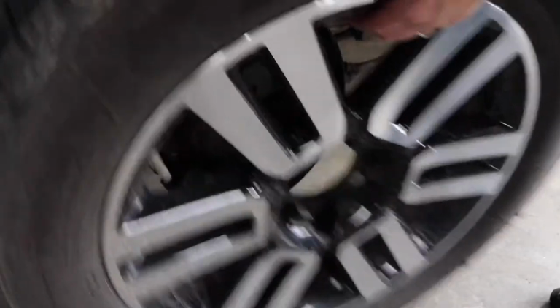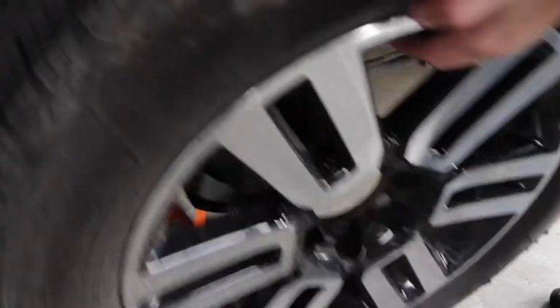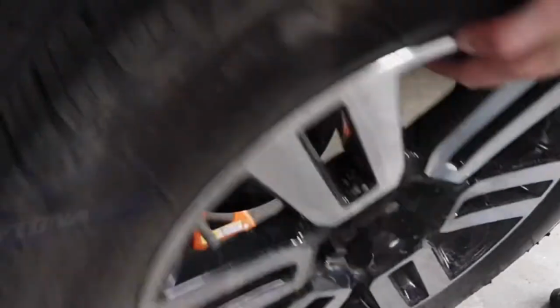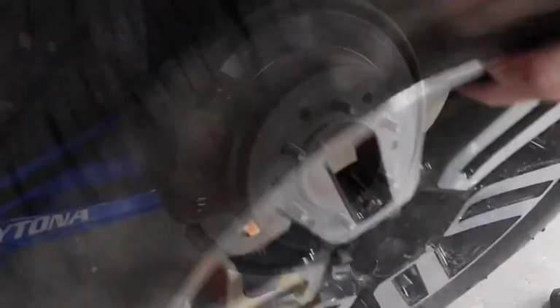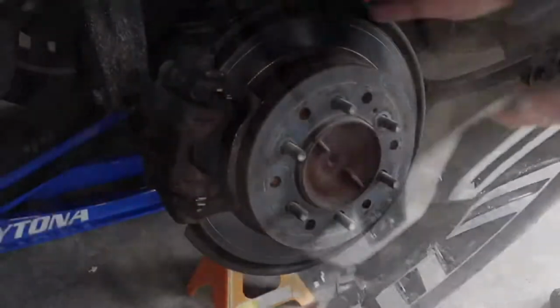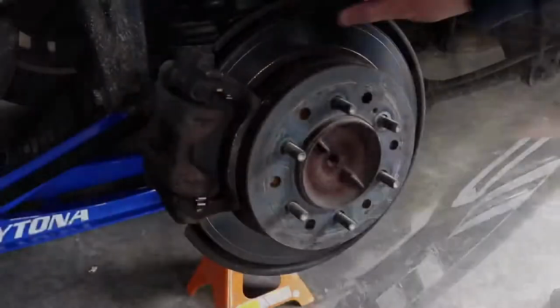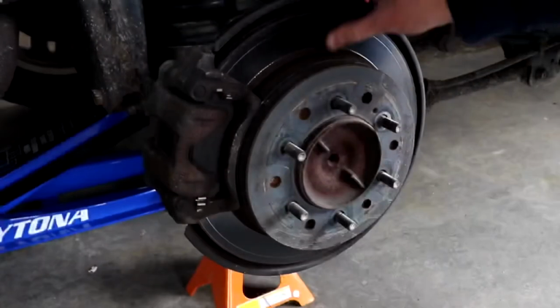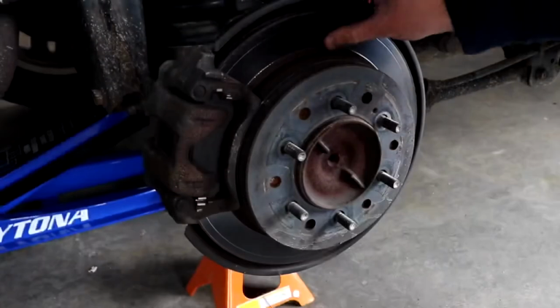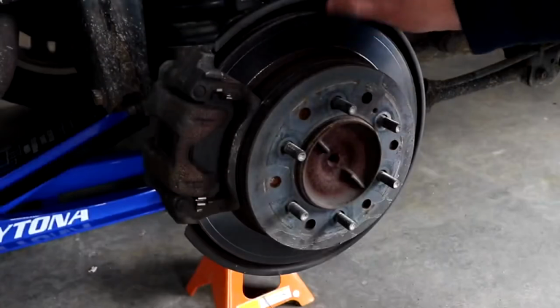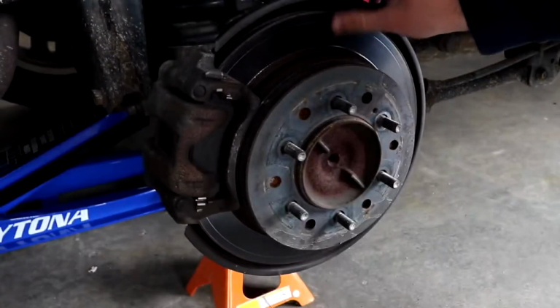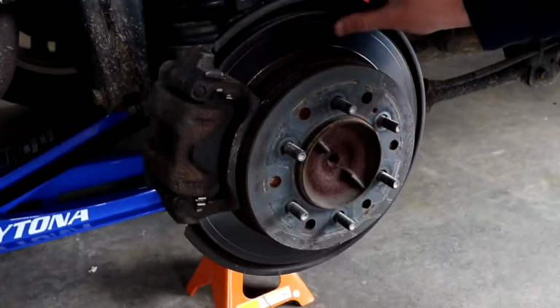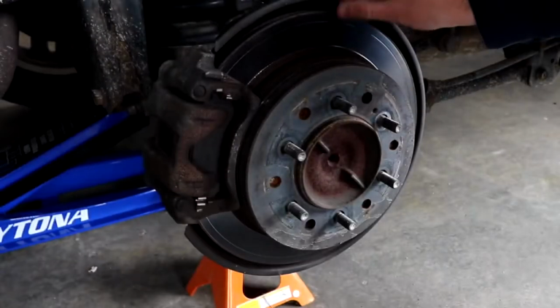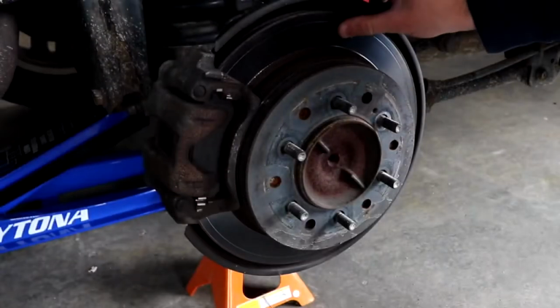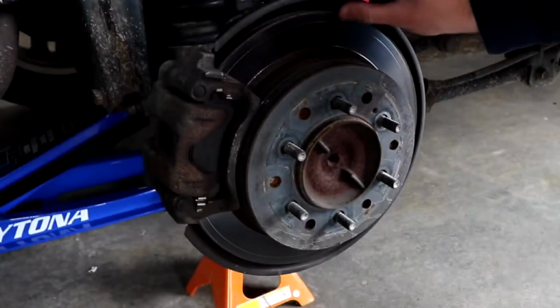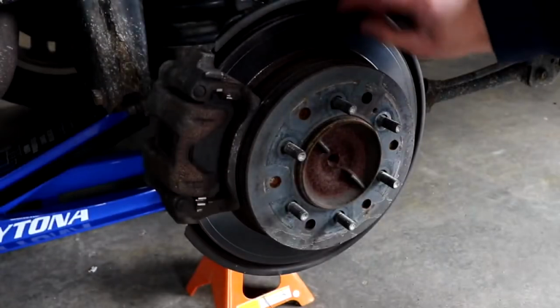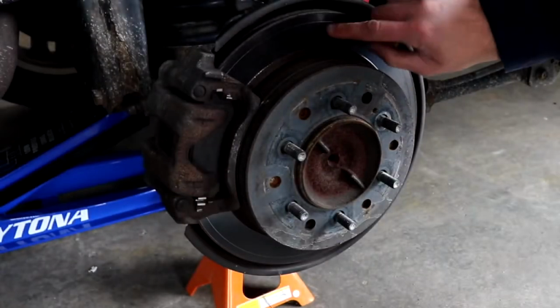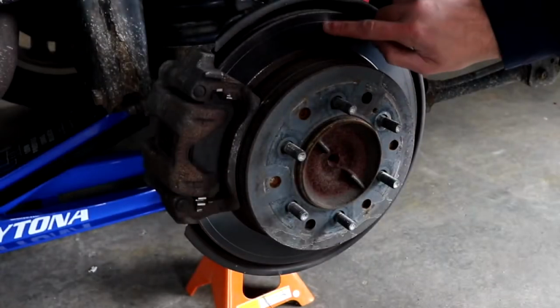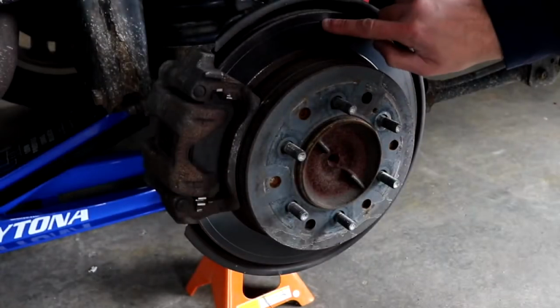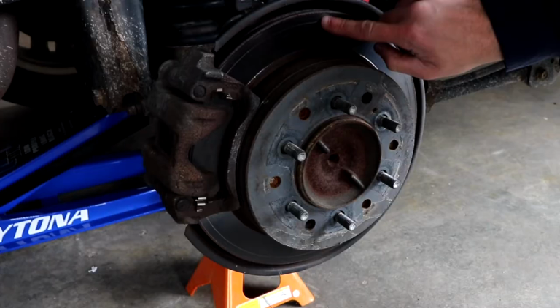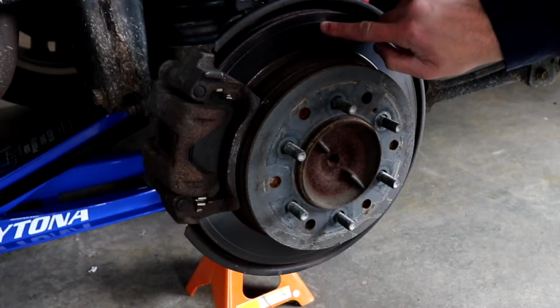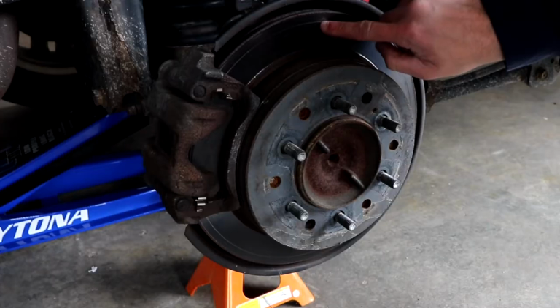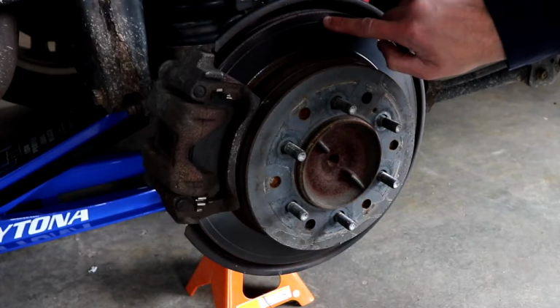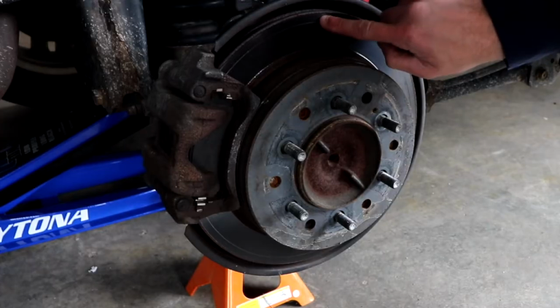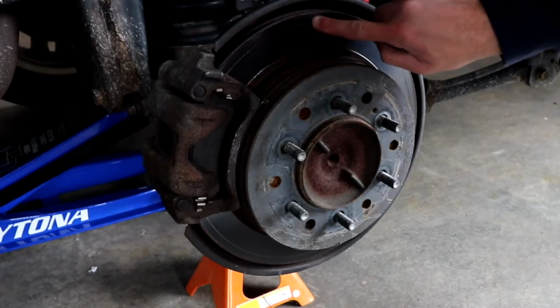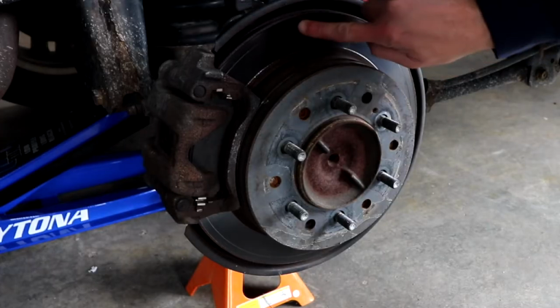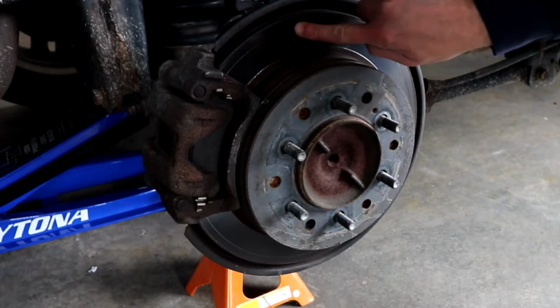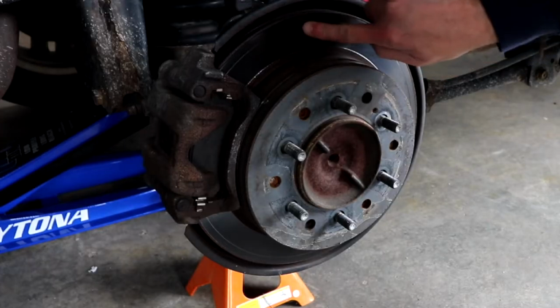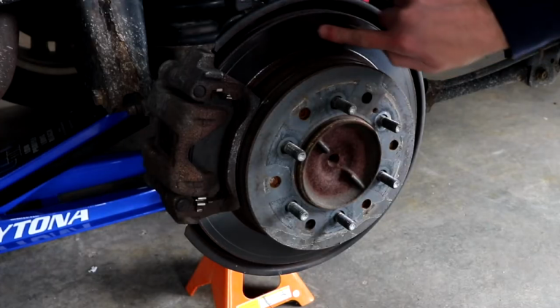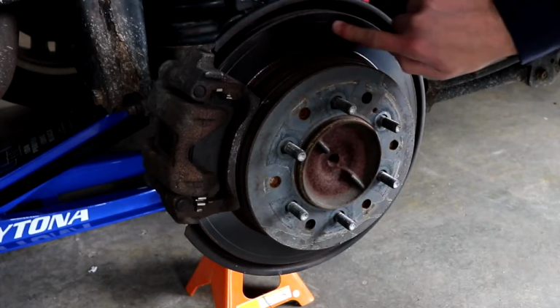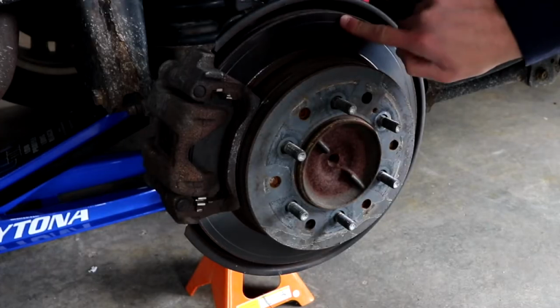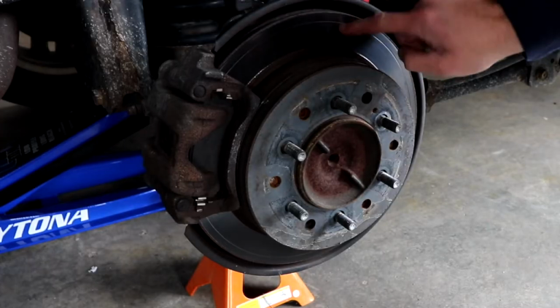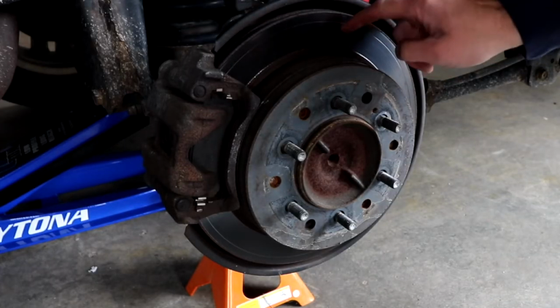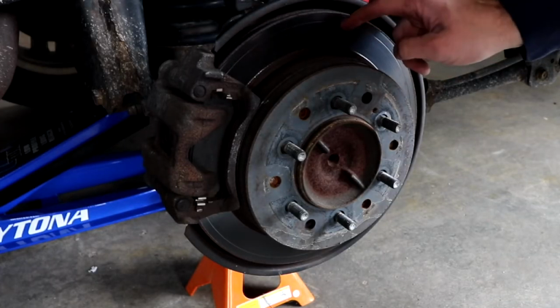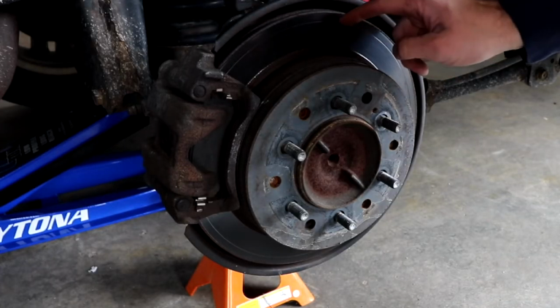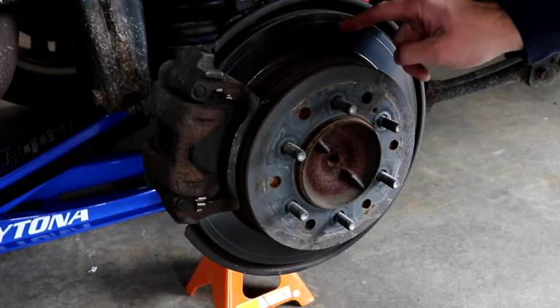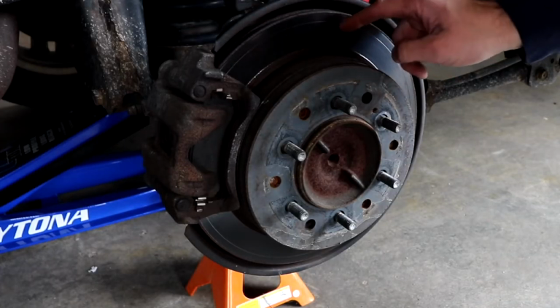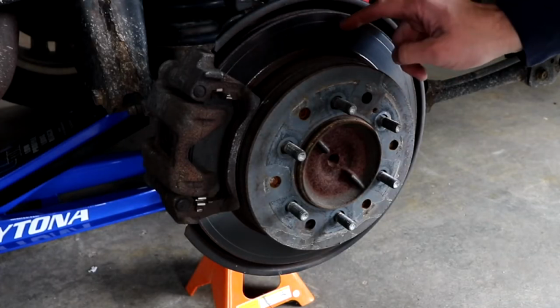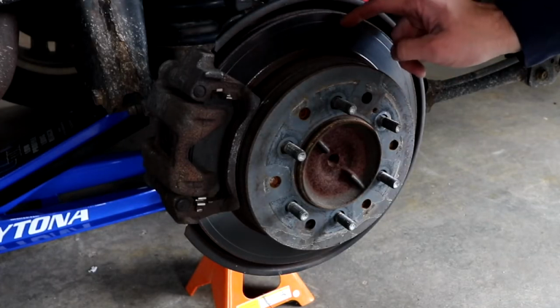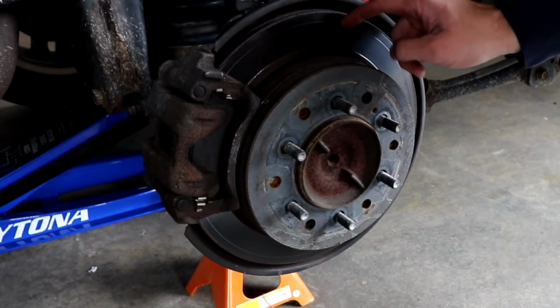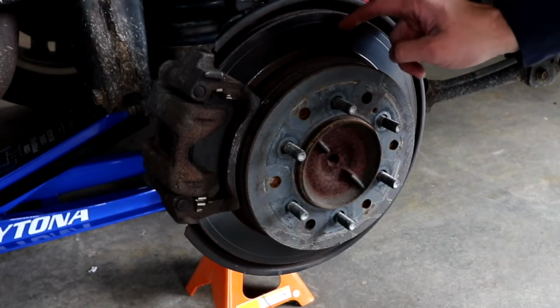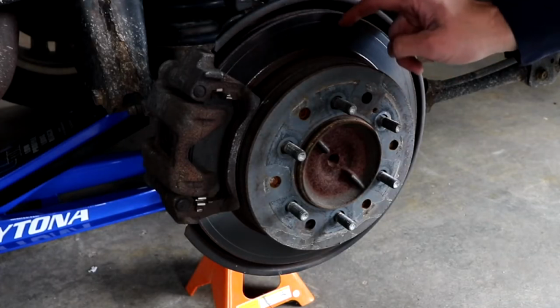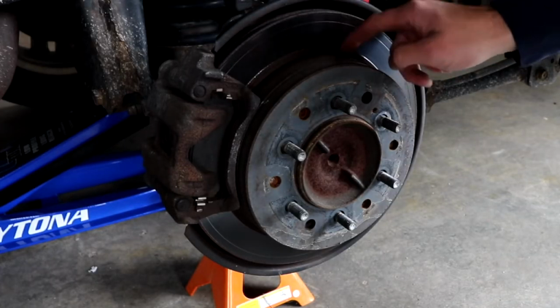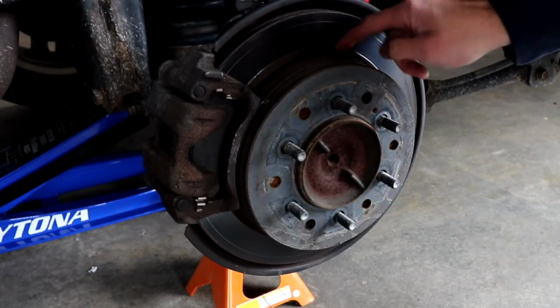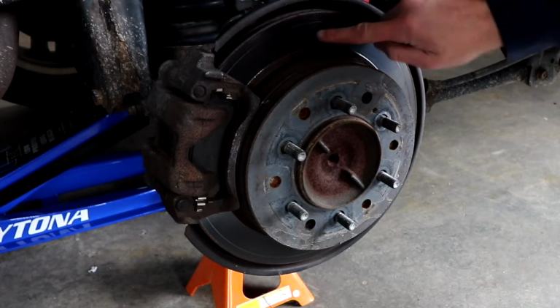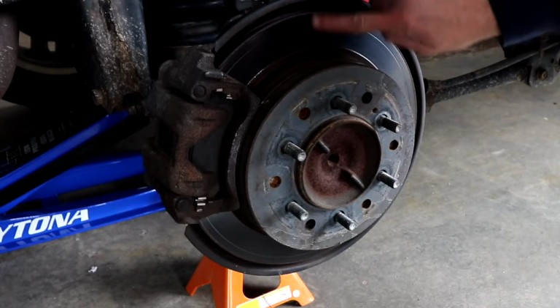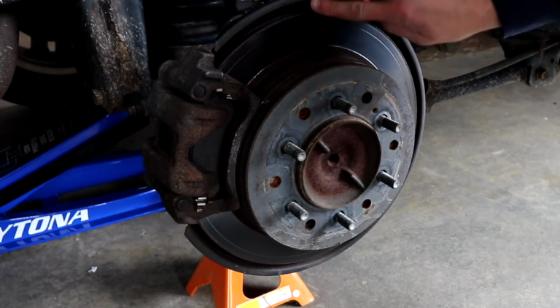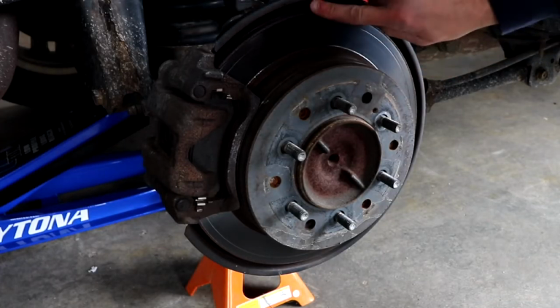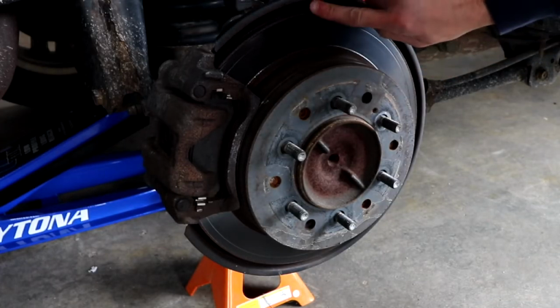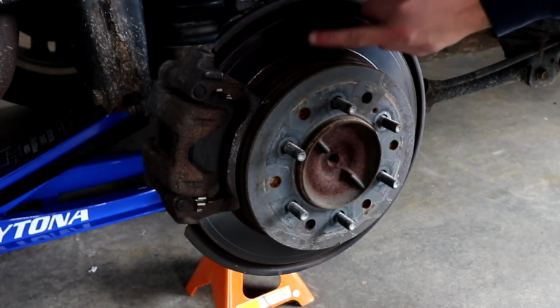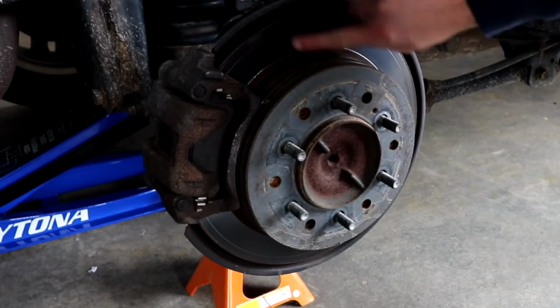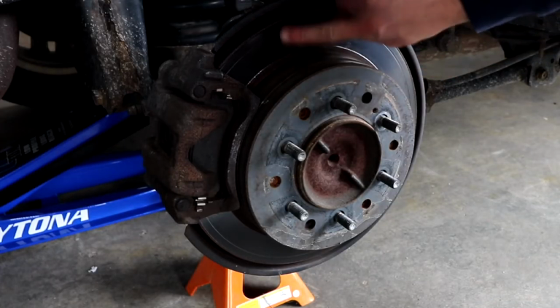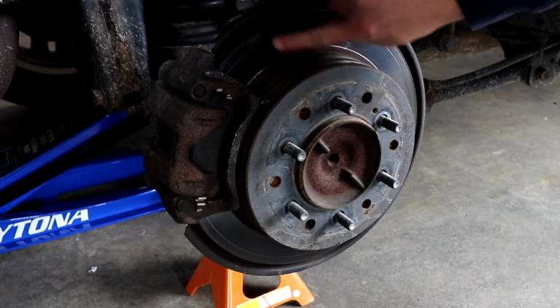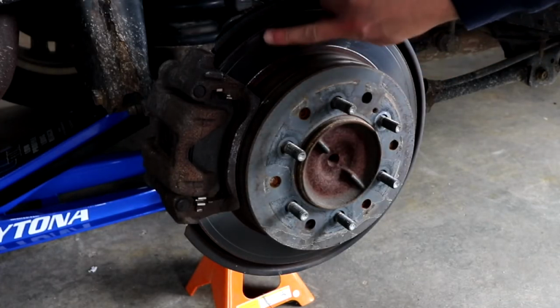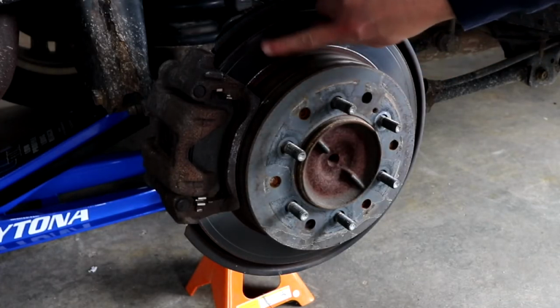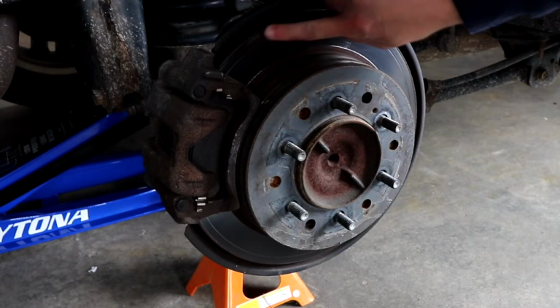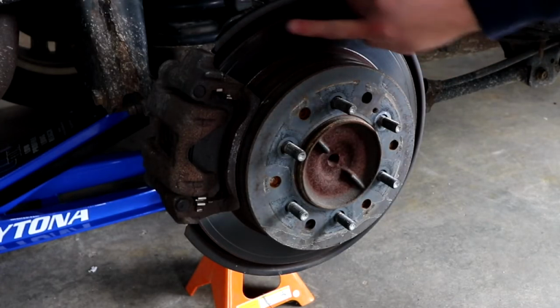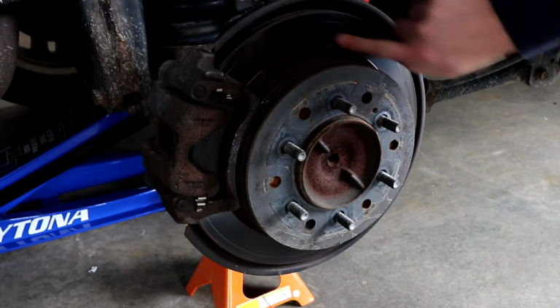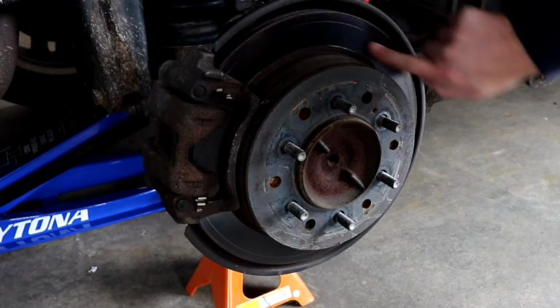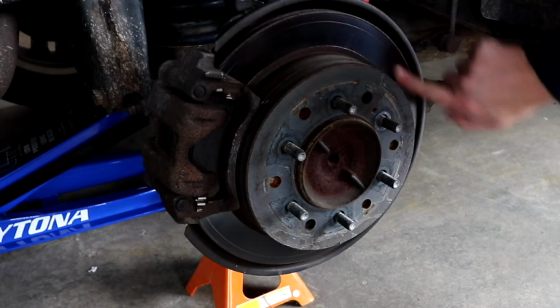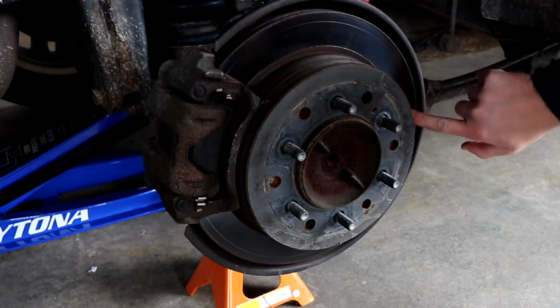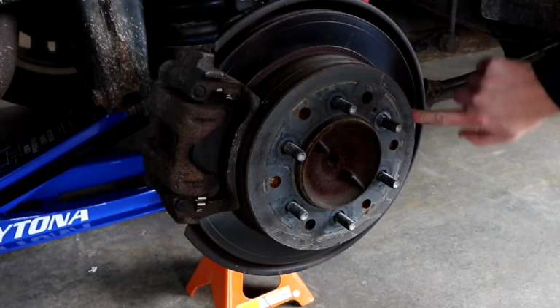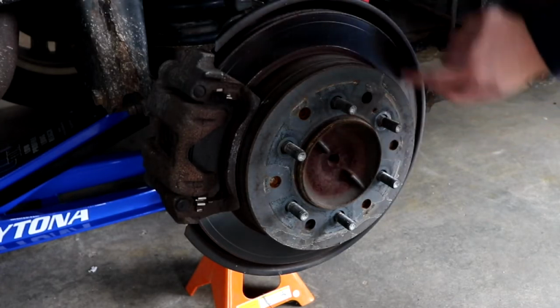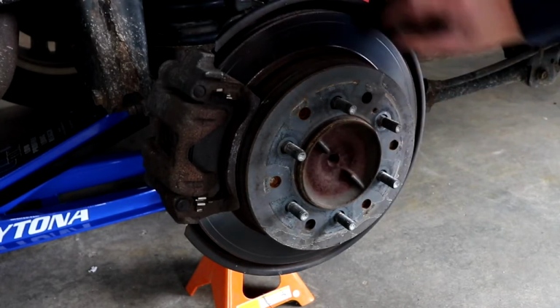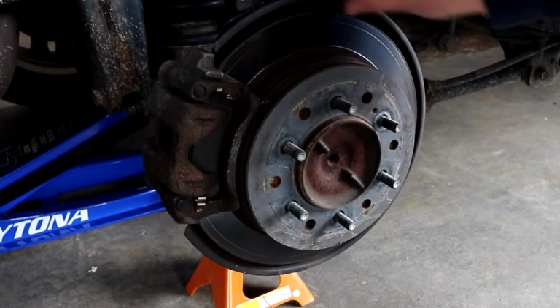Now is the perfect time to check out the rotor. In my case, mine's in pretty good shape. There's one little line here, but it's very faint, so I'm not going to replace this rotor.